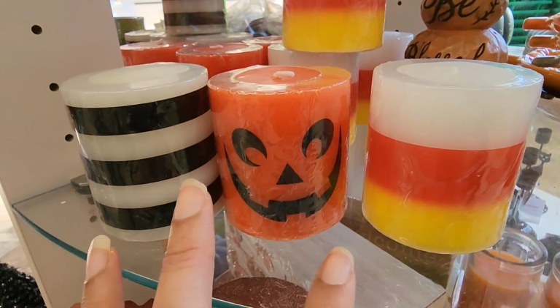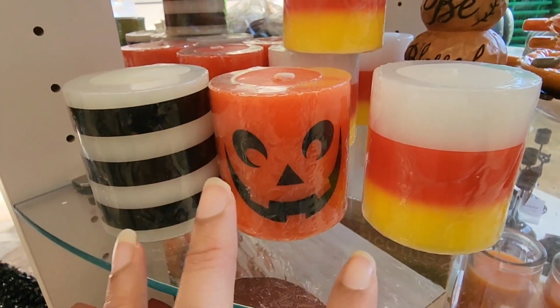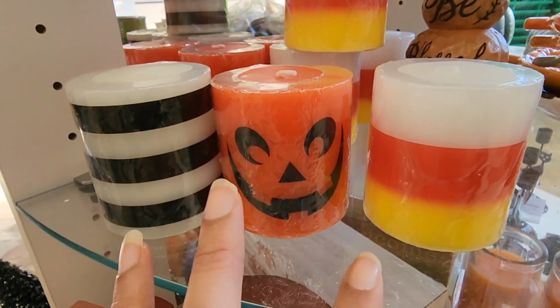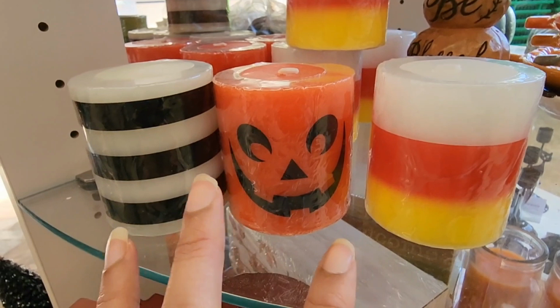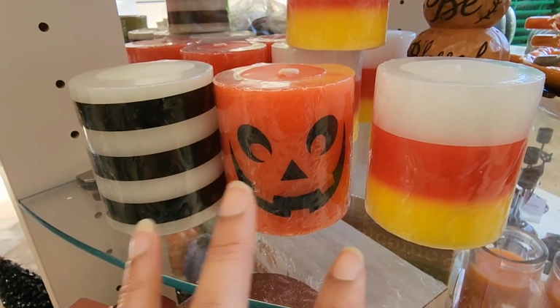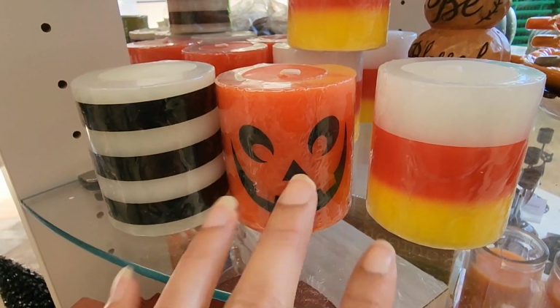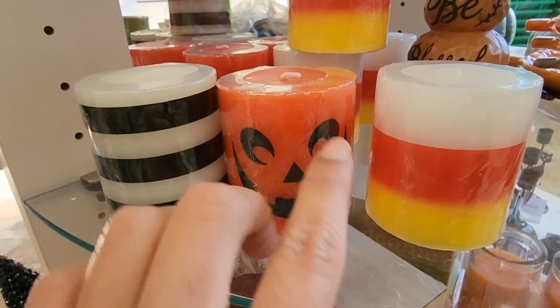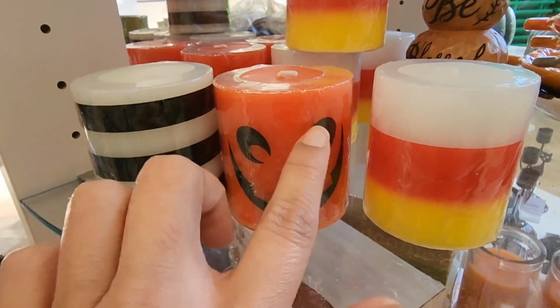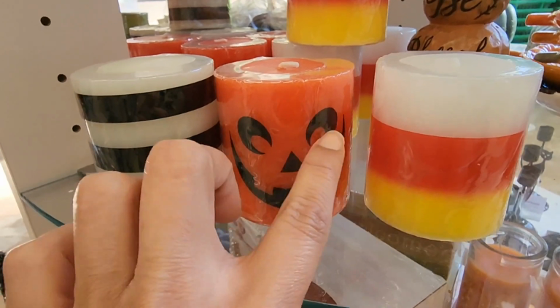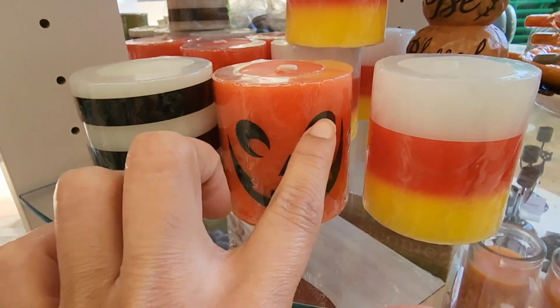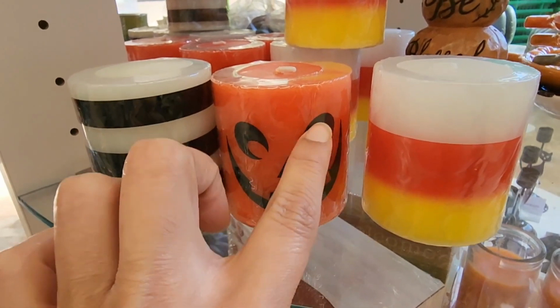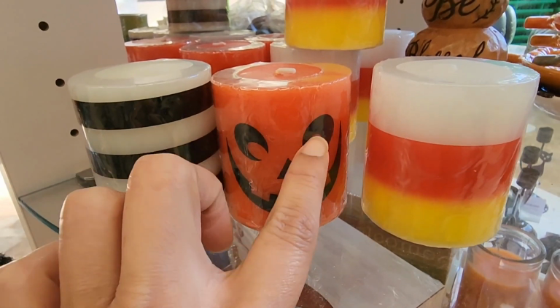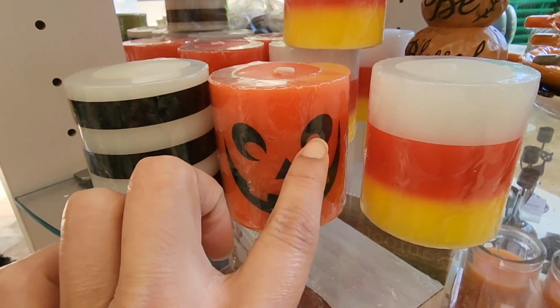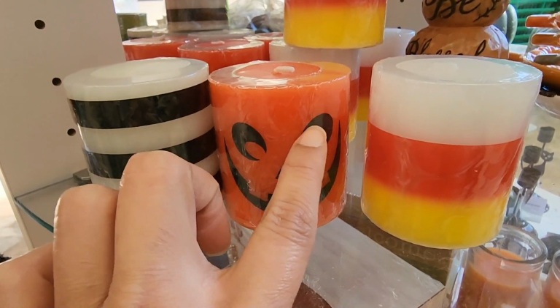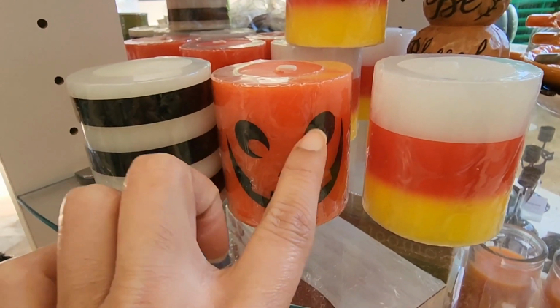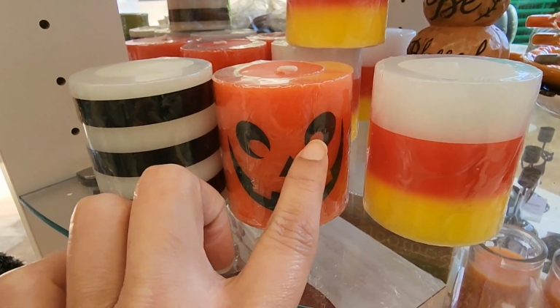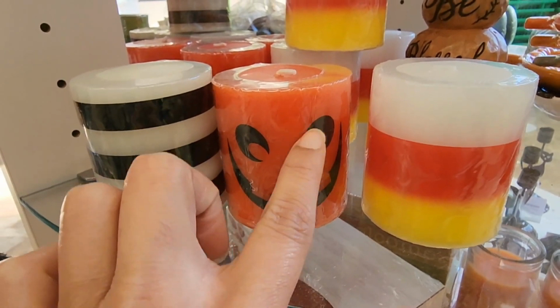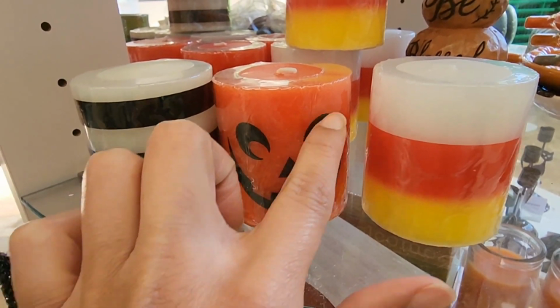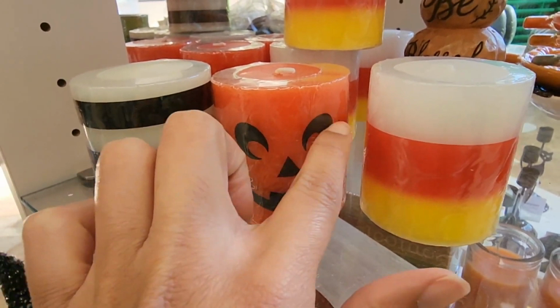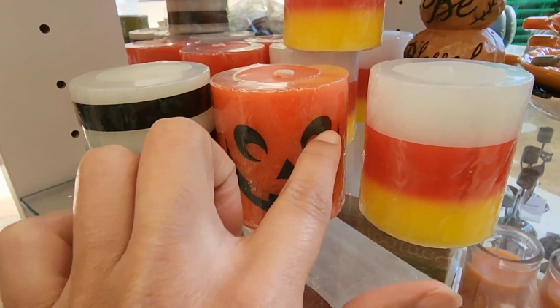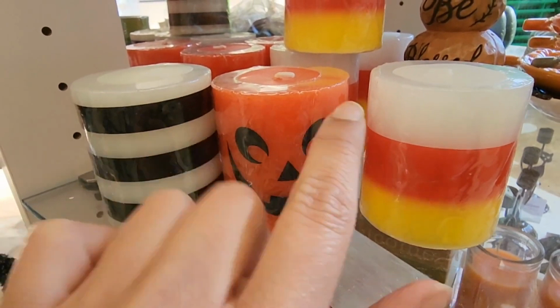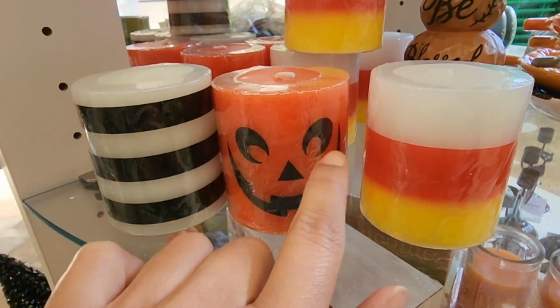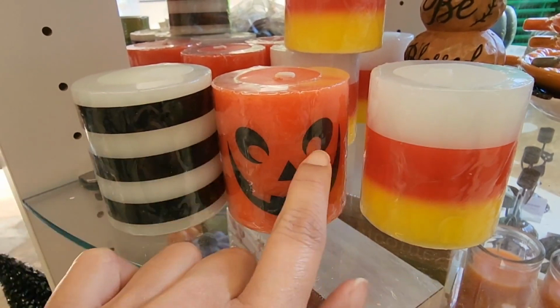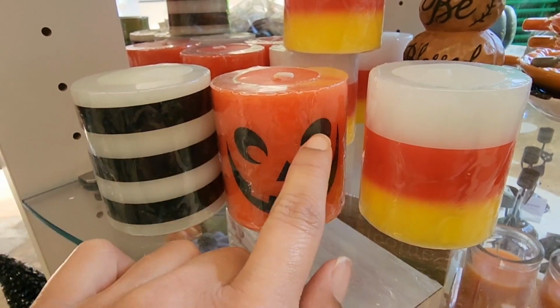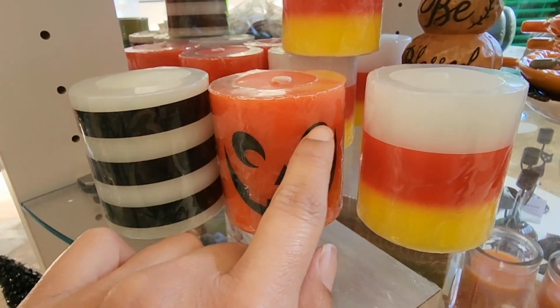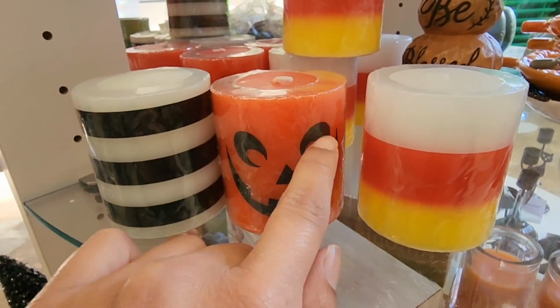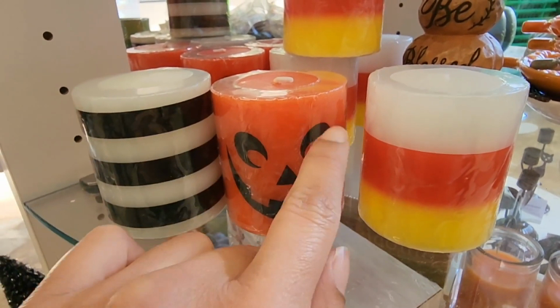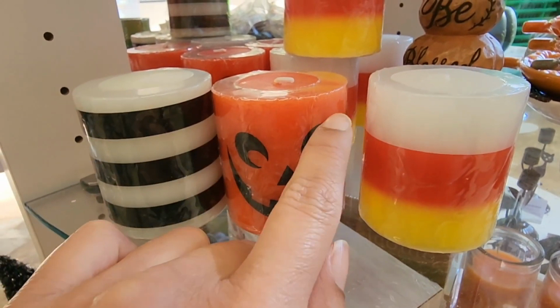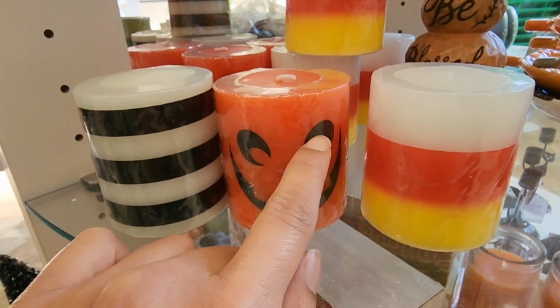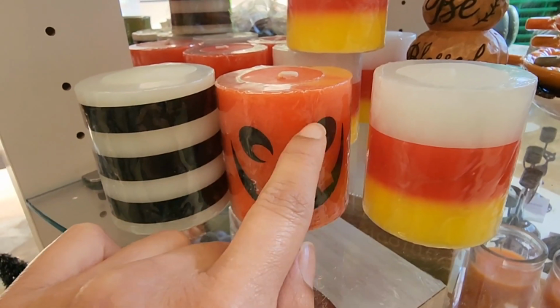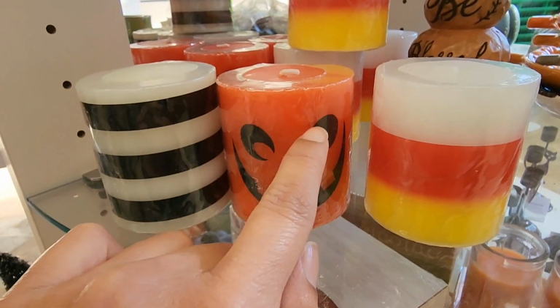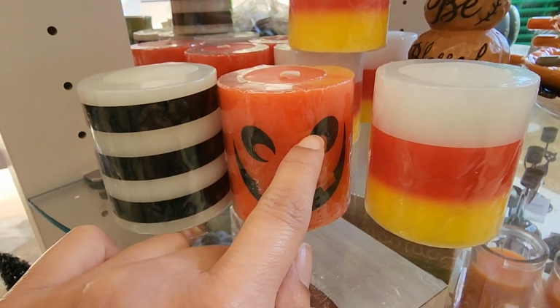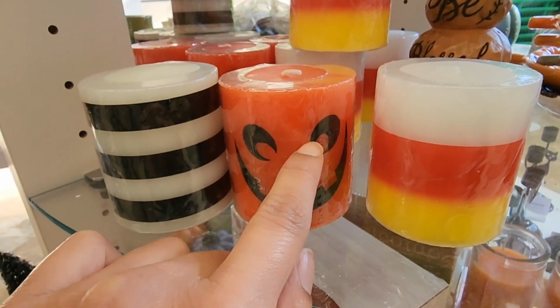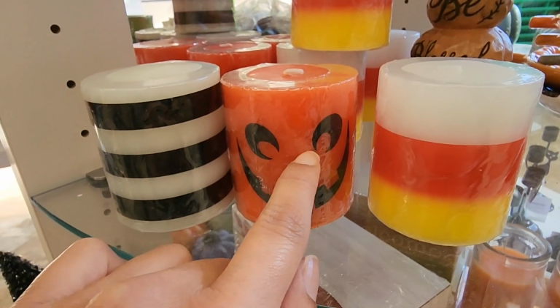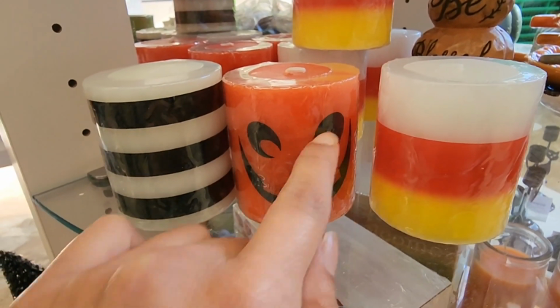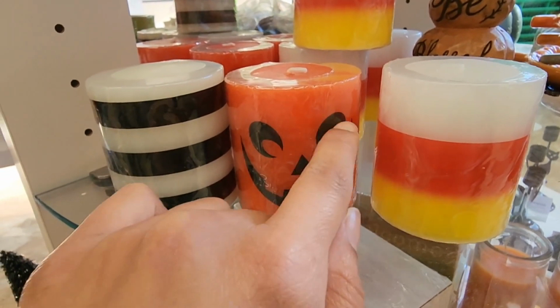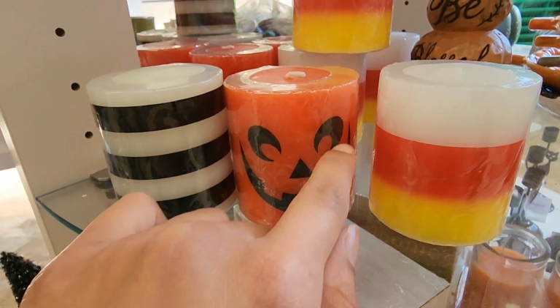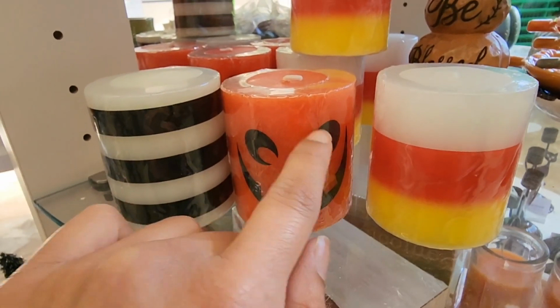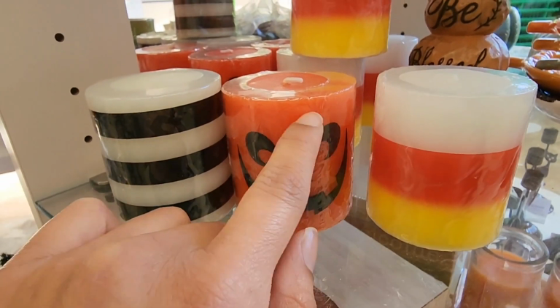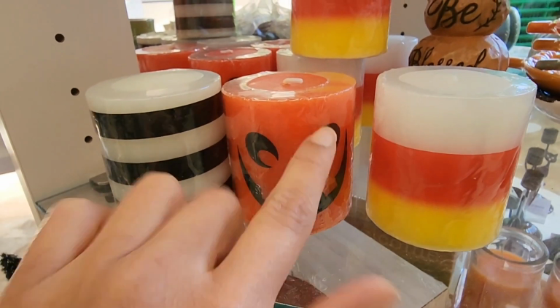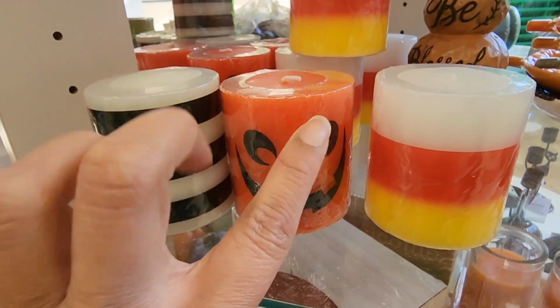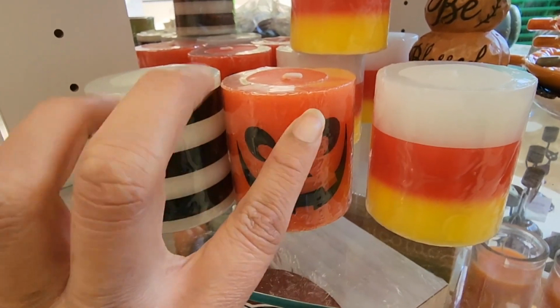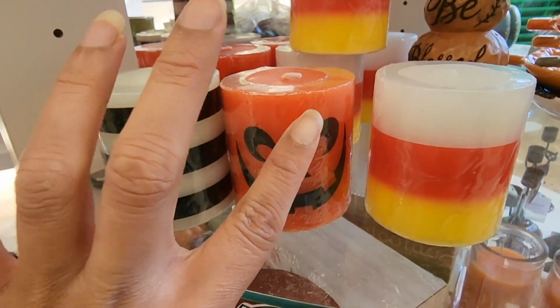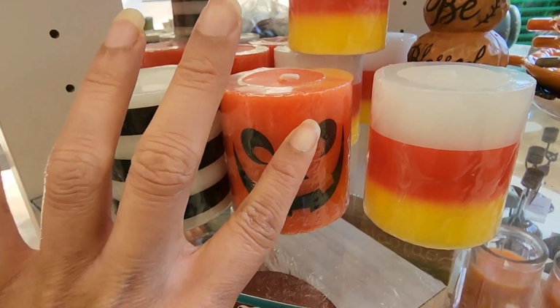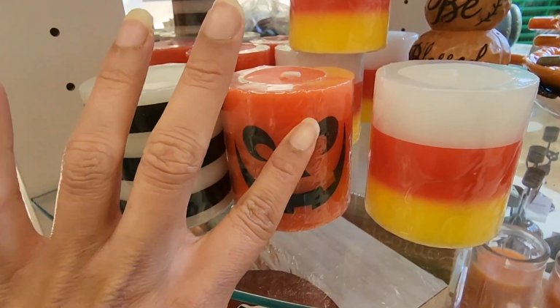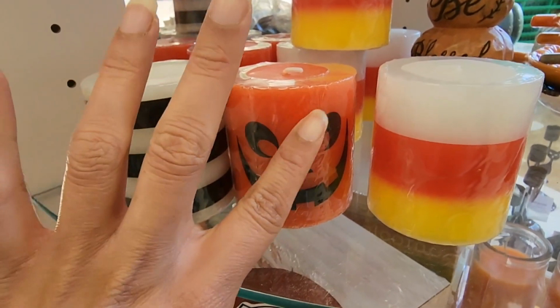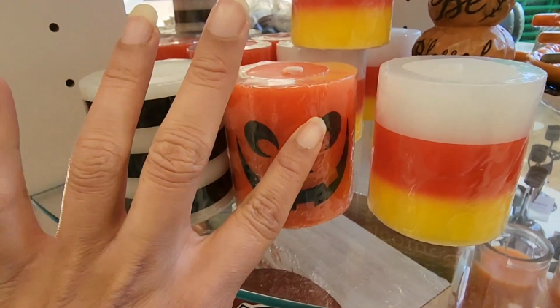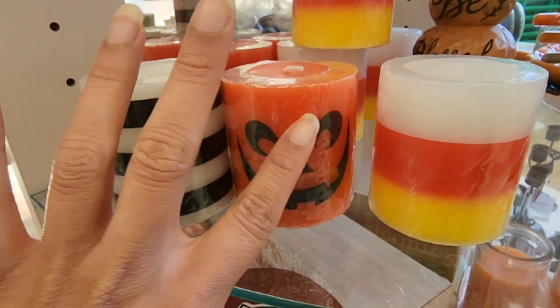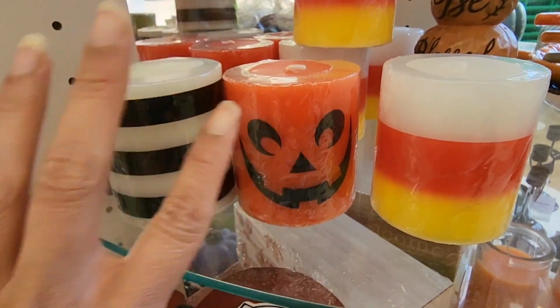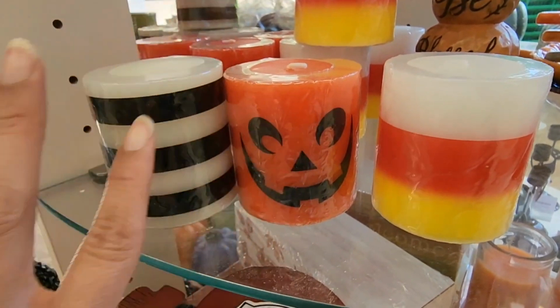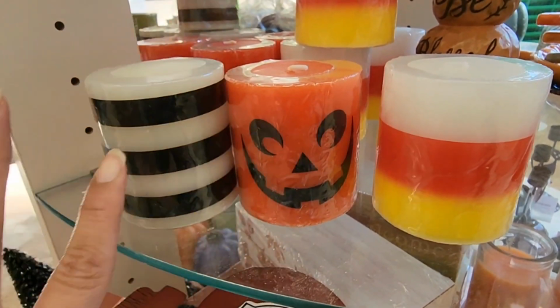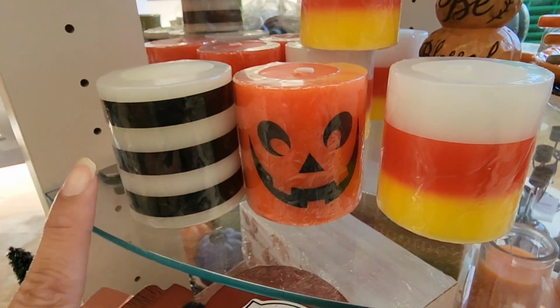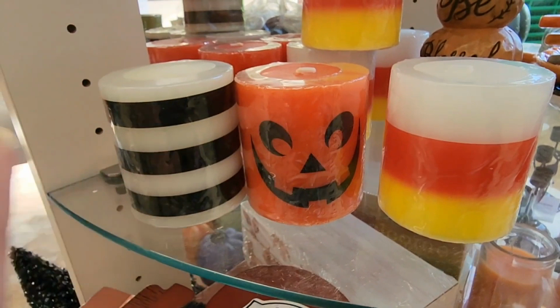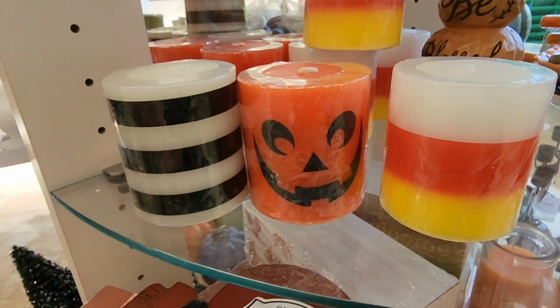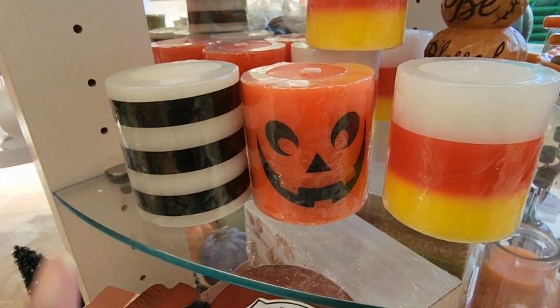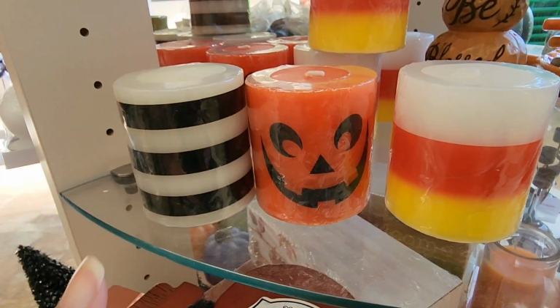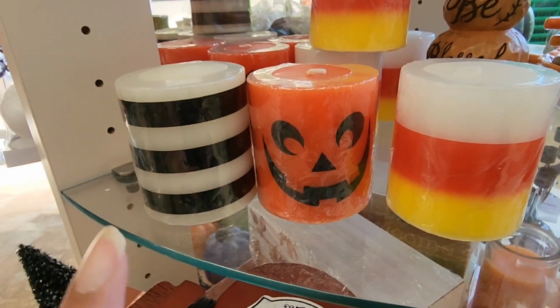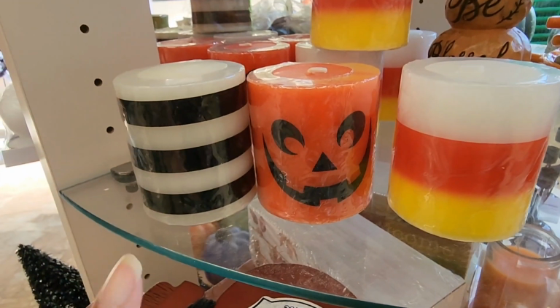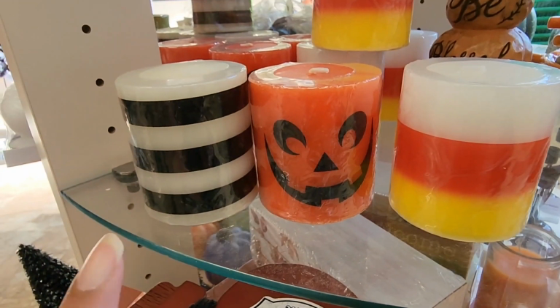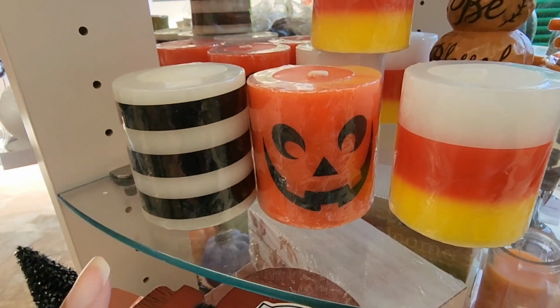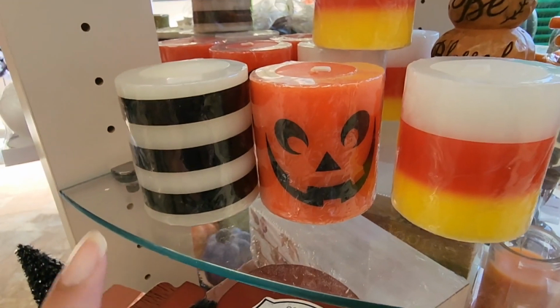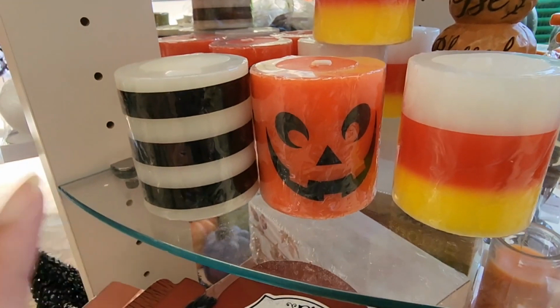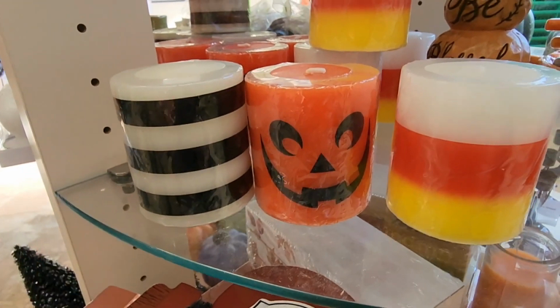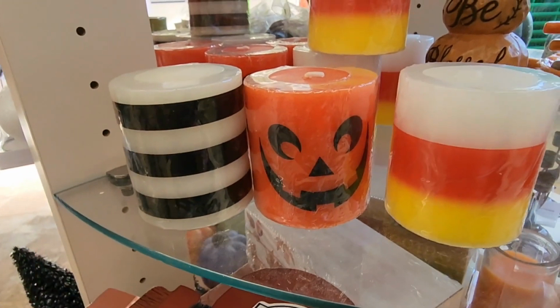I grabbed two of those. I really love the print on these candles — you don't have to do it yourself.